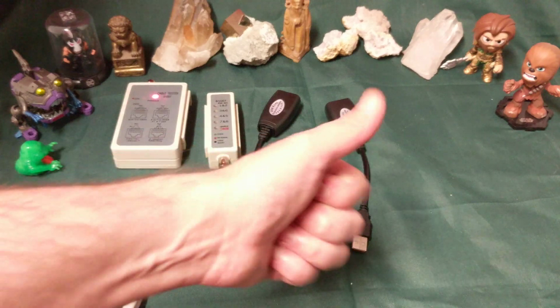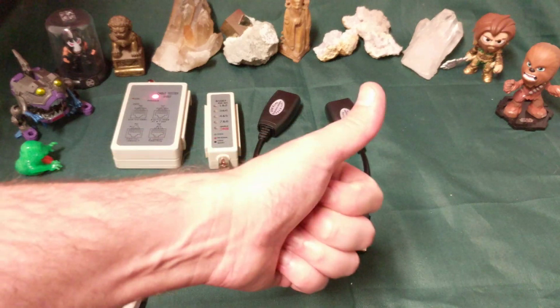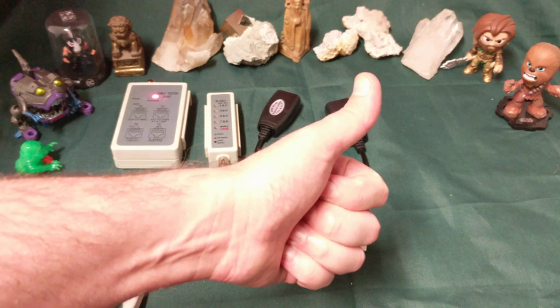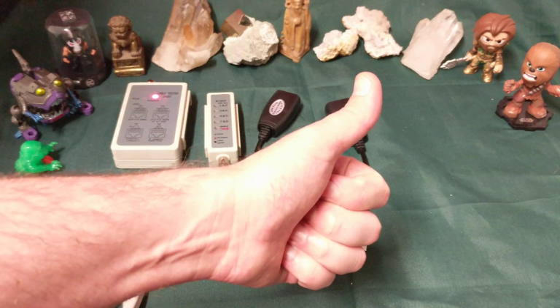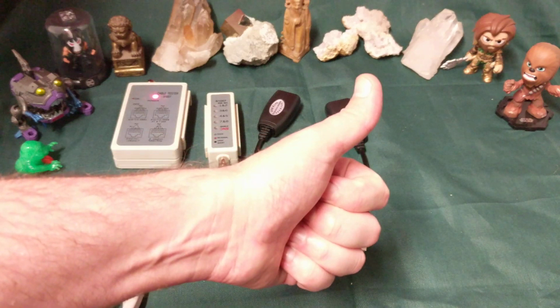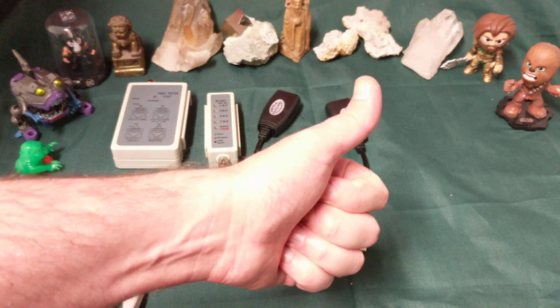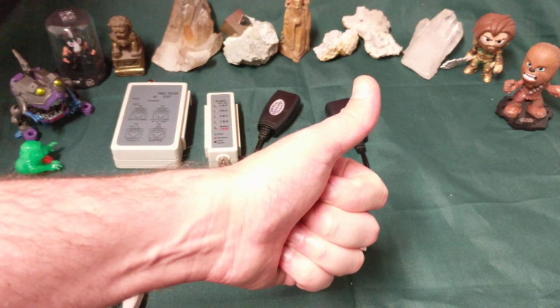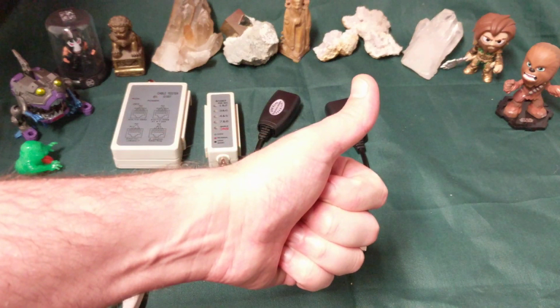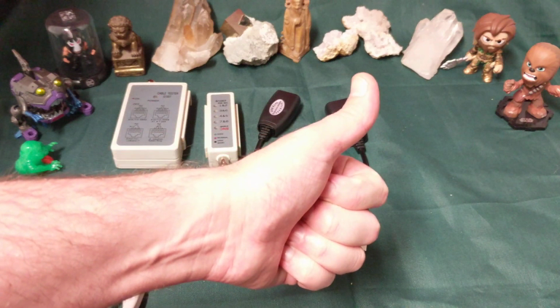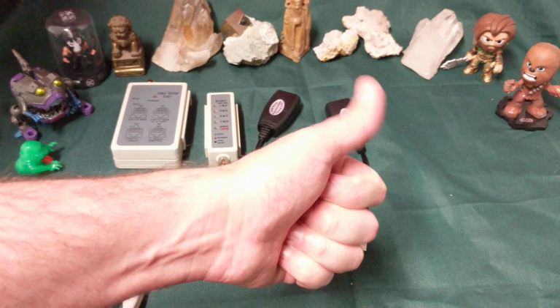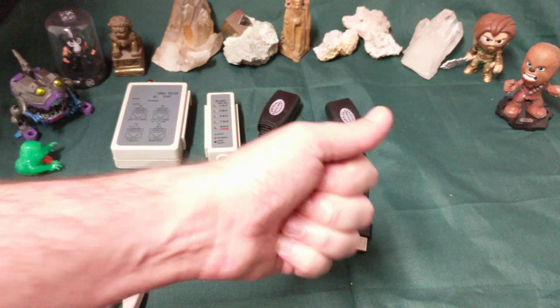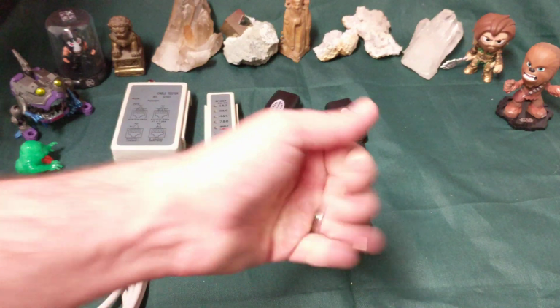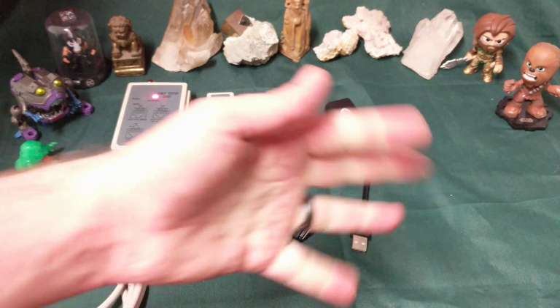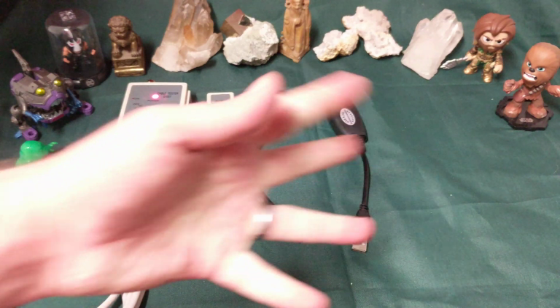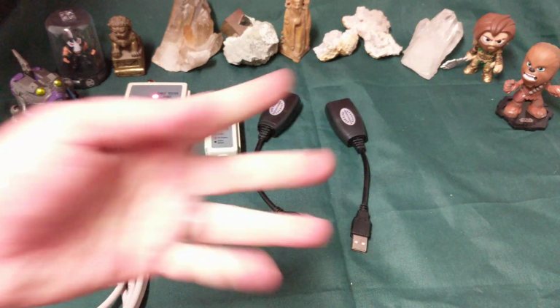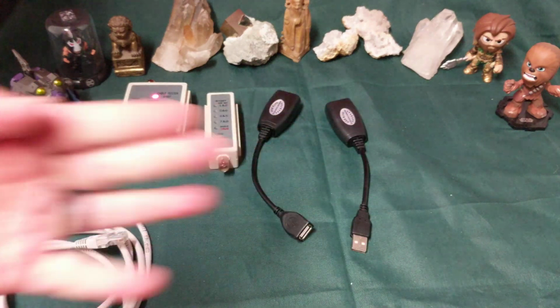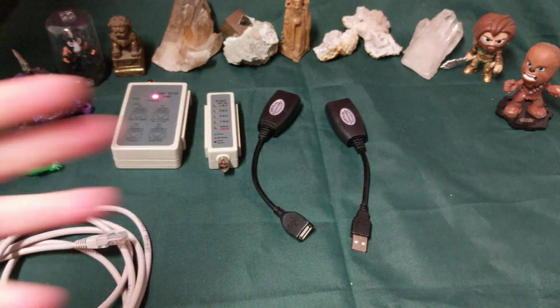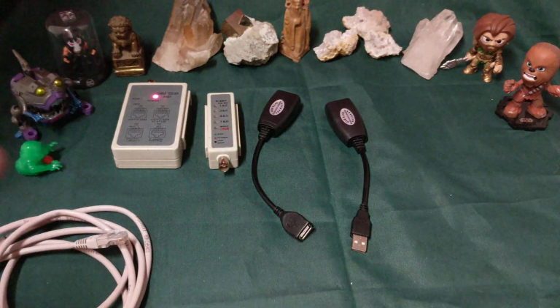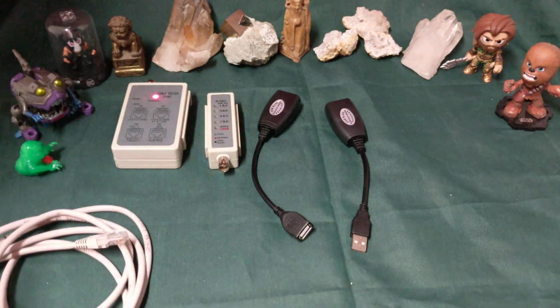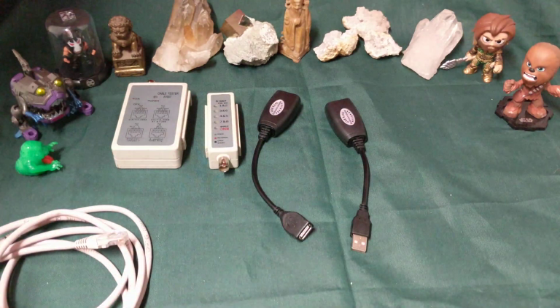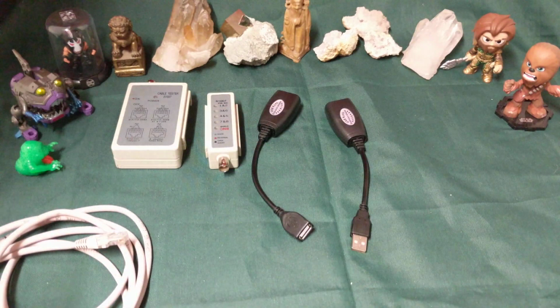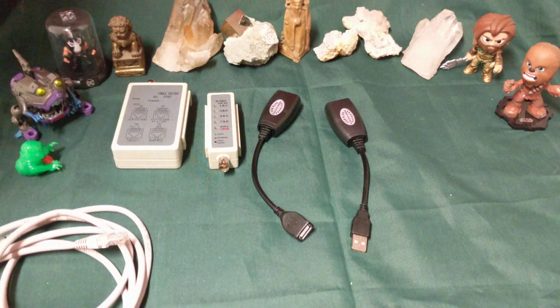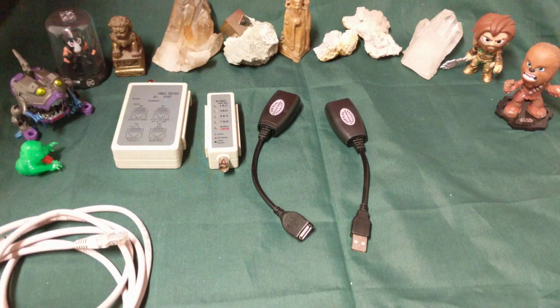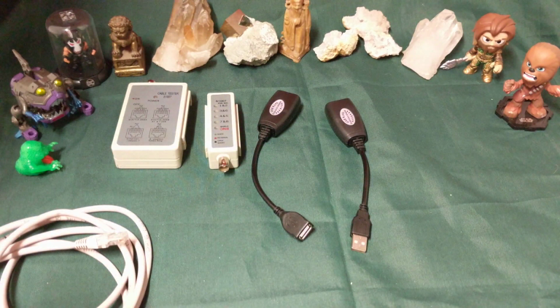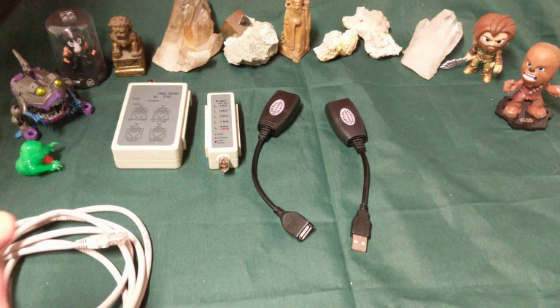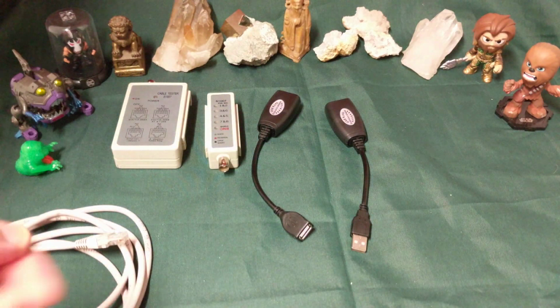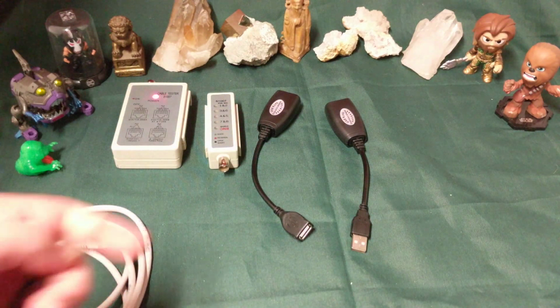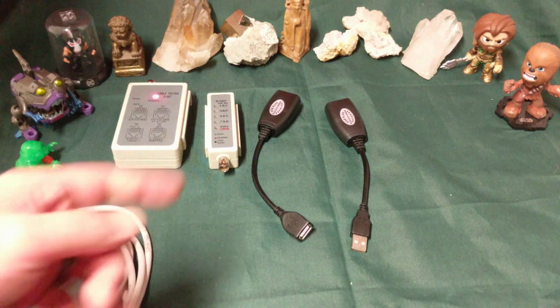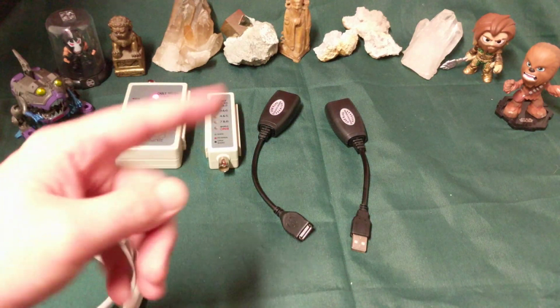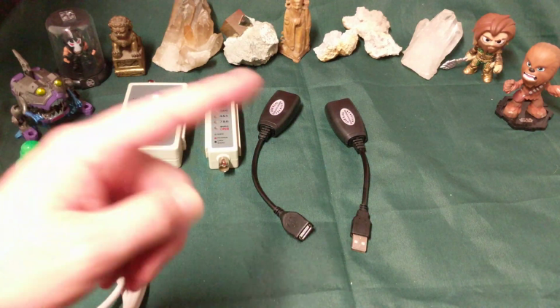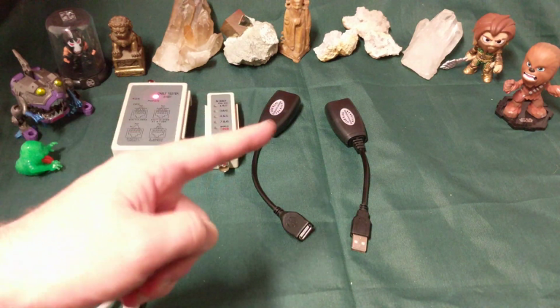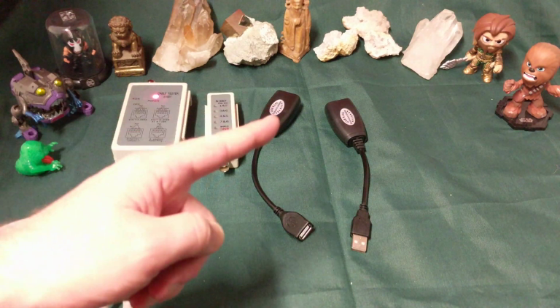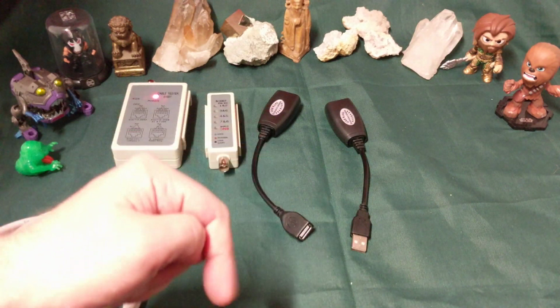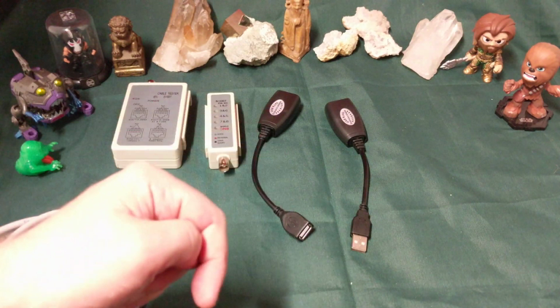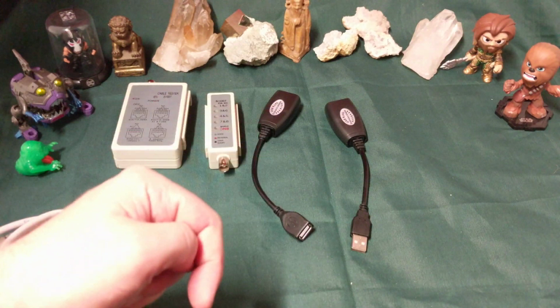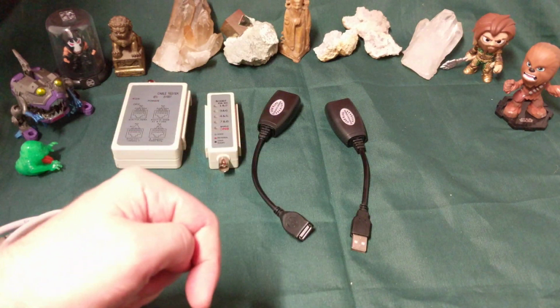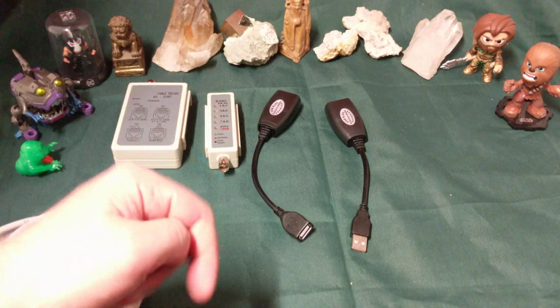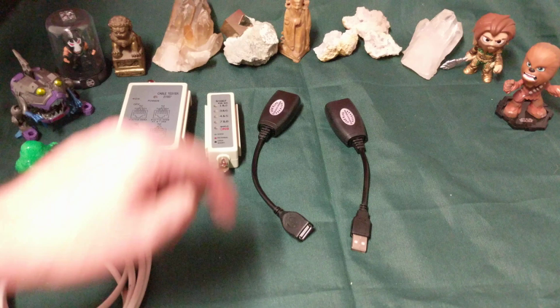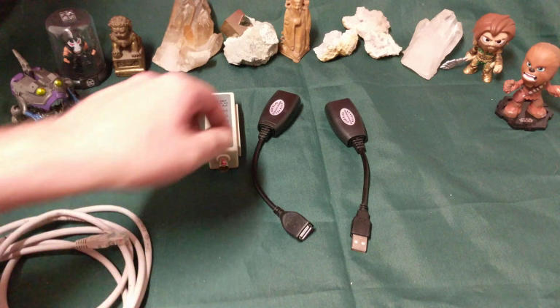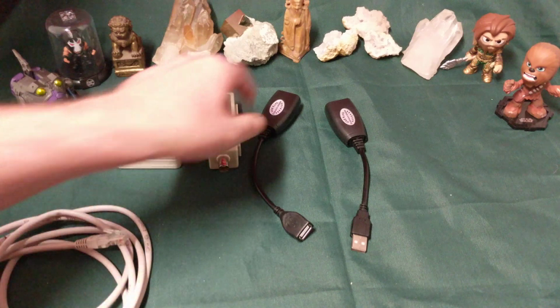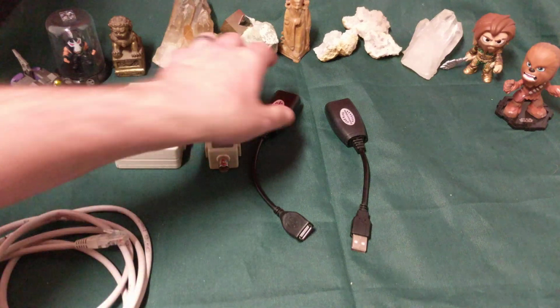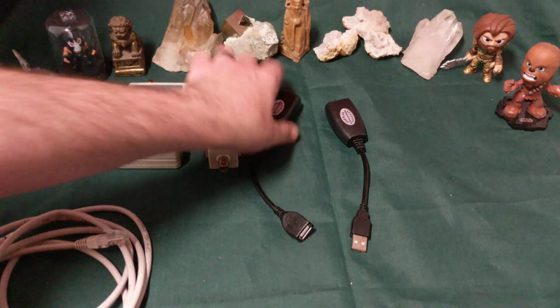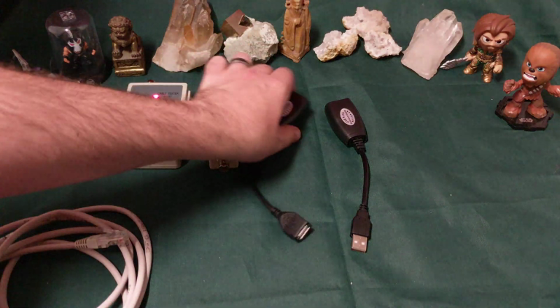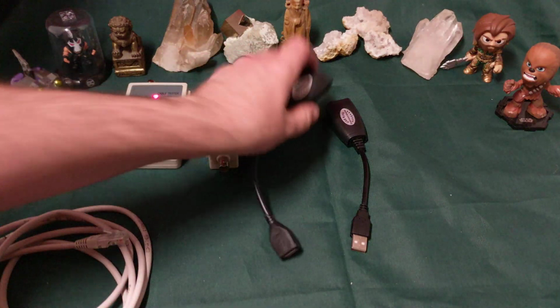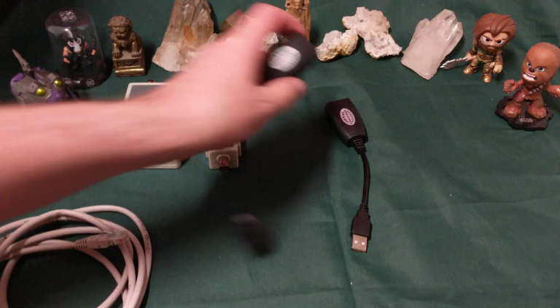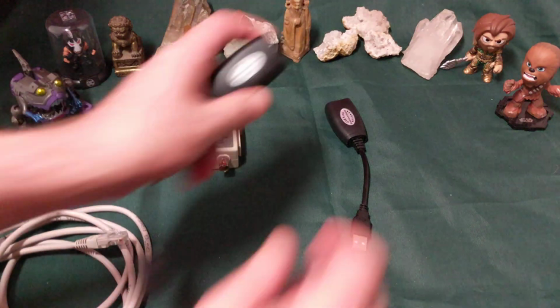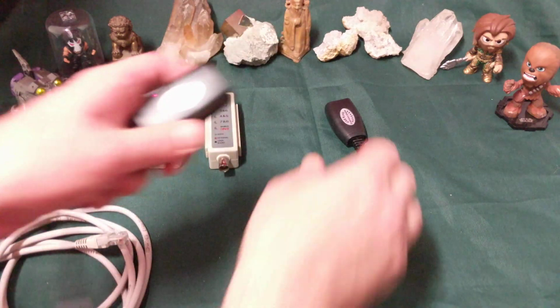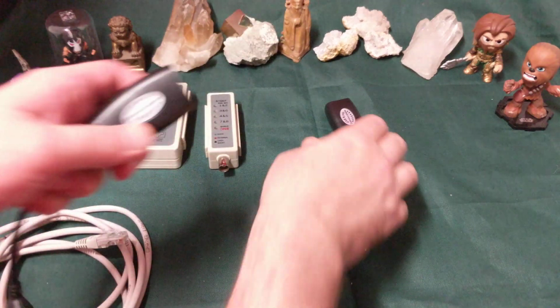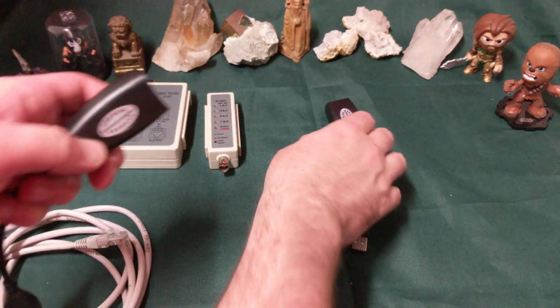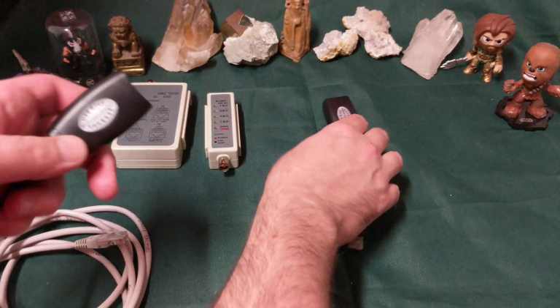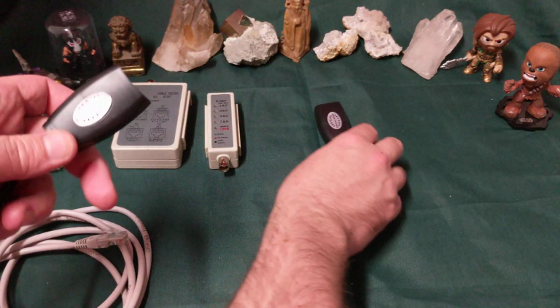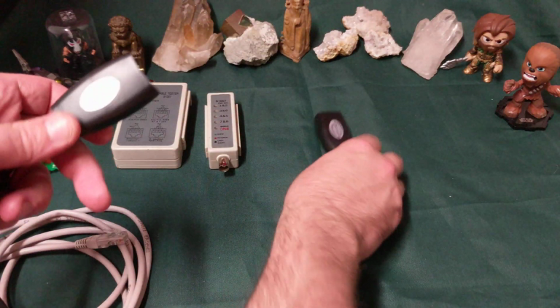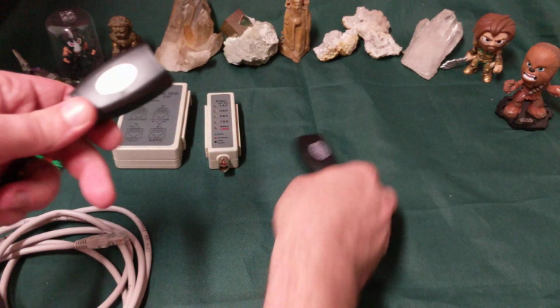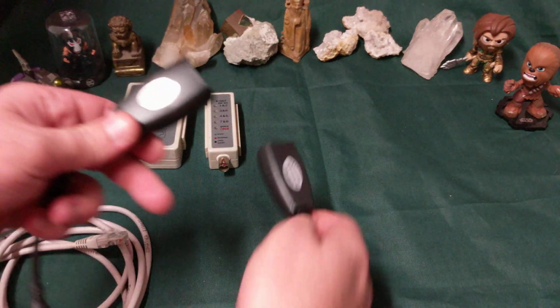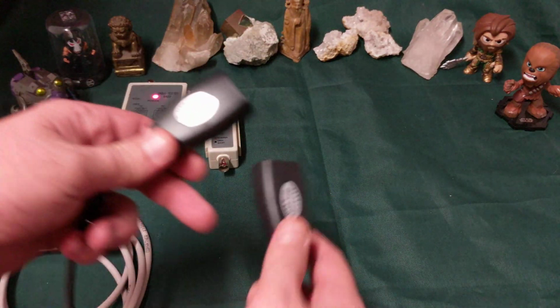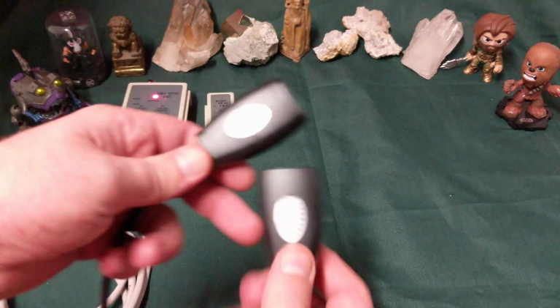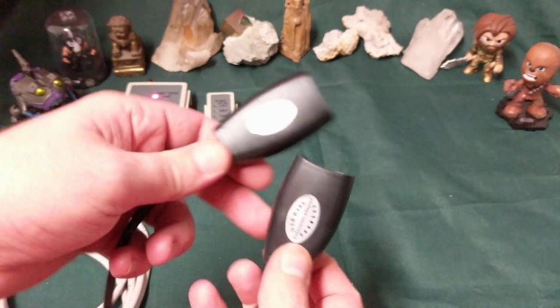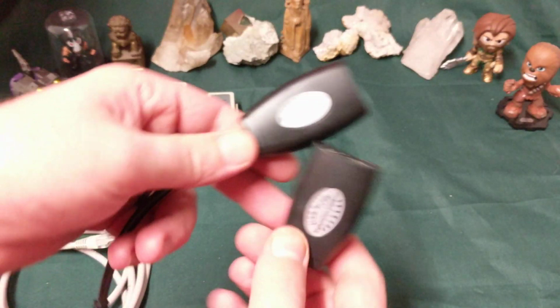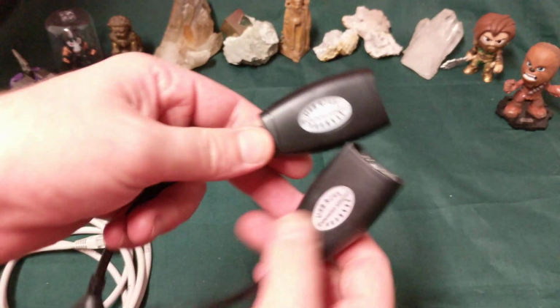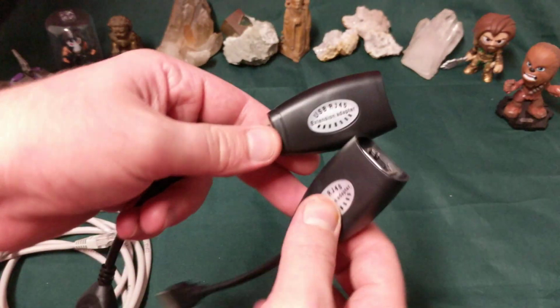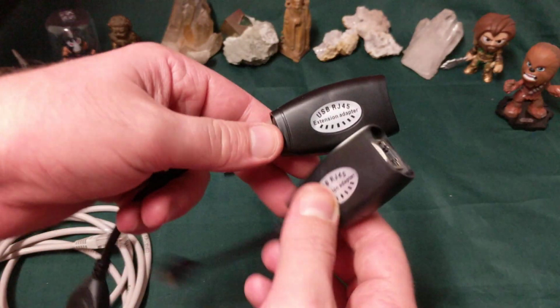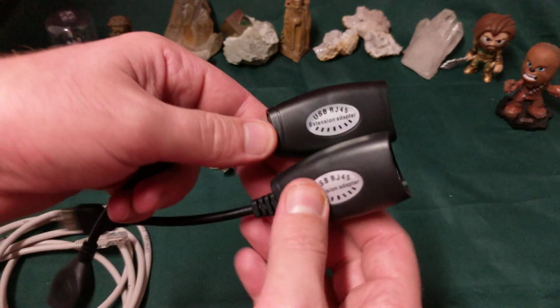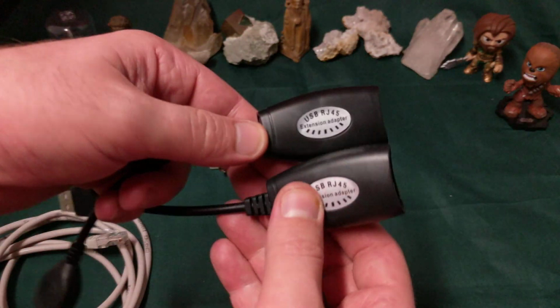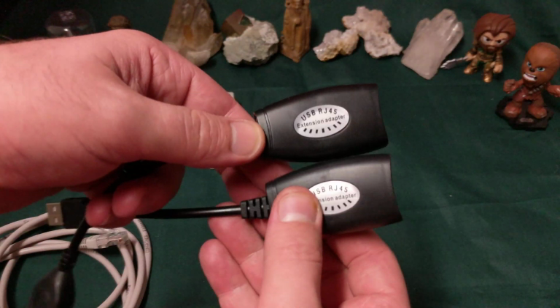Ladies and gentlemen, how's it going? Once again, I'm Nev from Nev's Tech Bits. I got a bit of an oddity for you — a head scratcher. What's going on here?